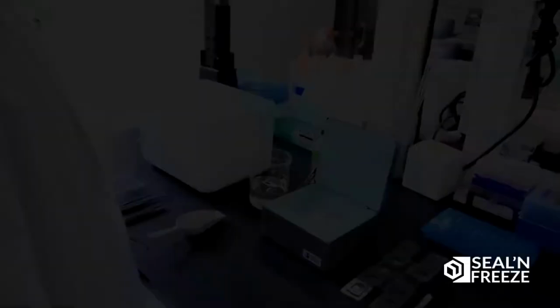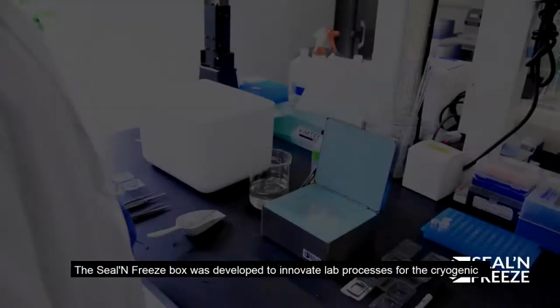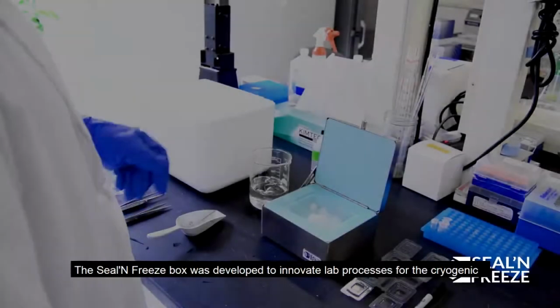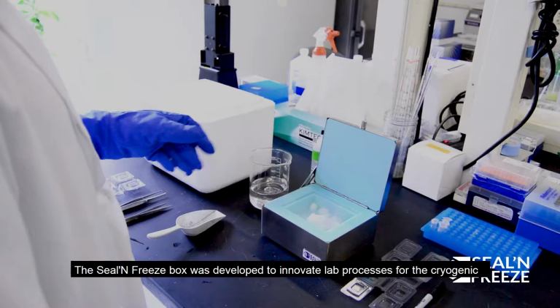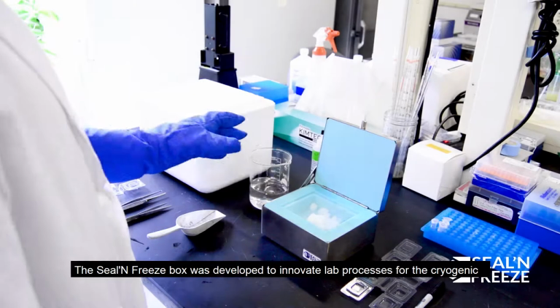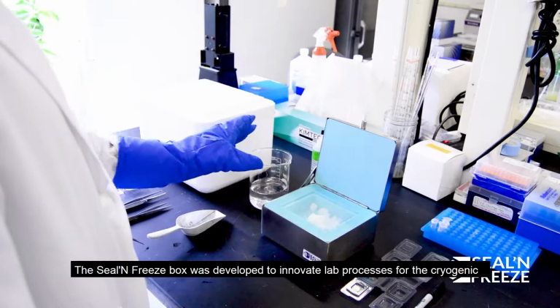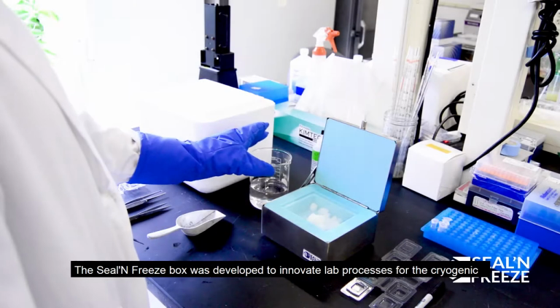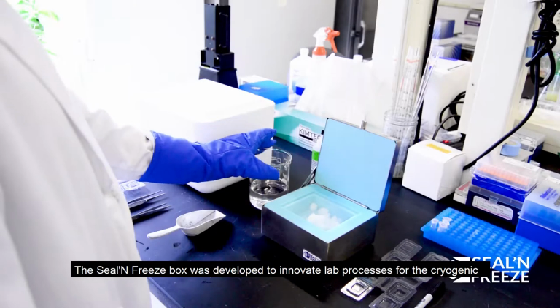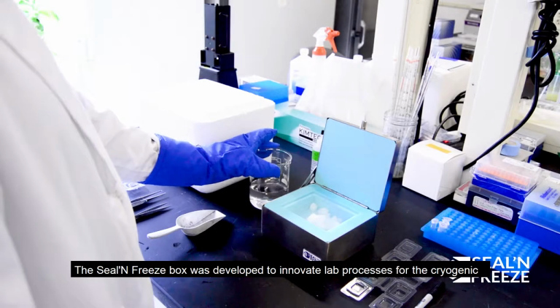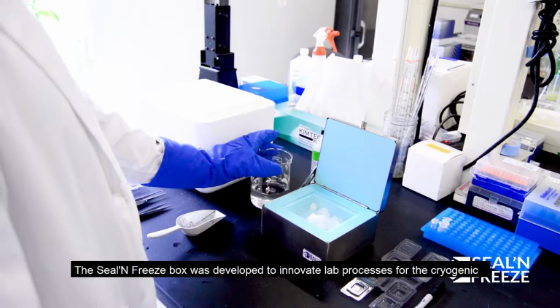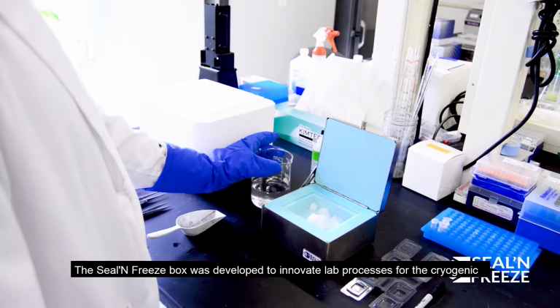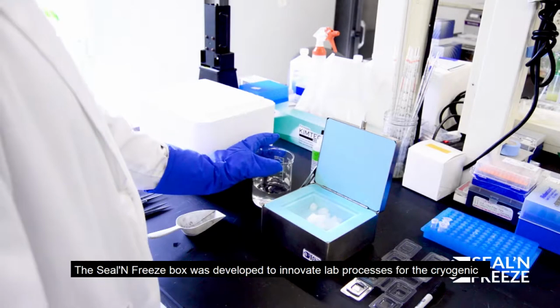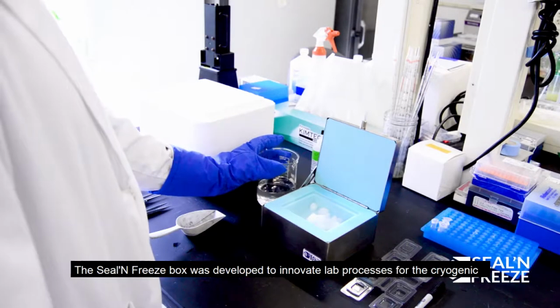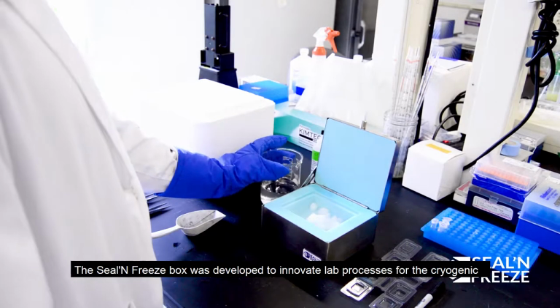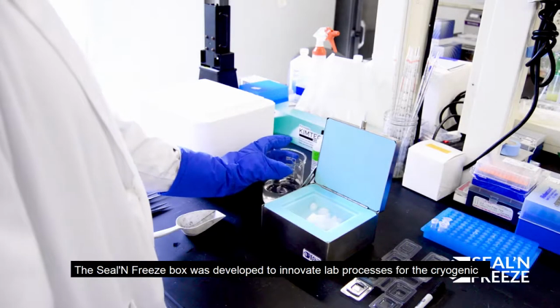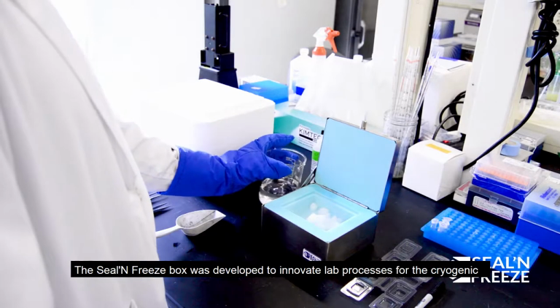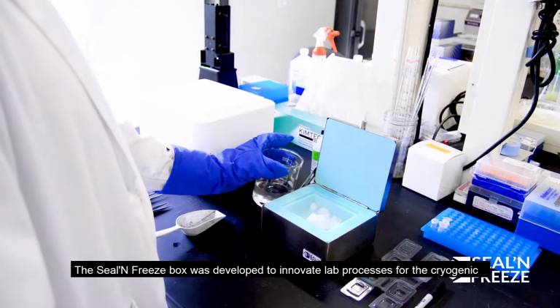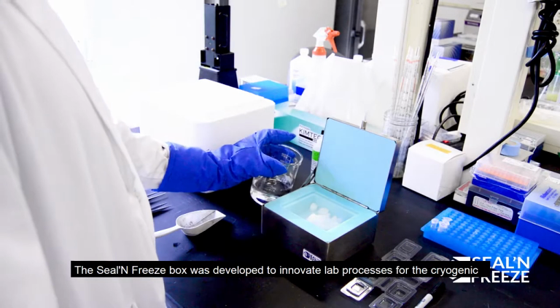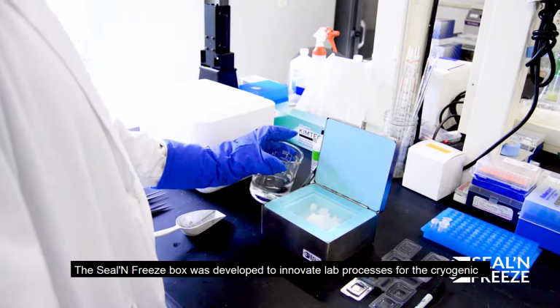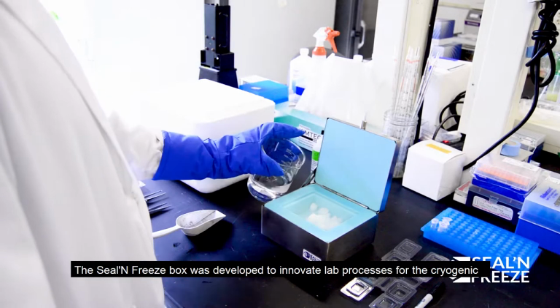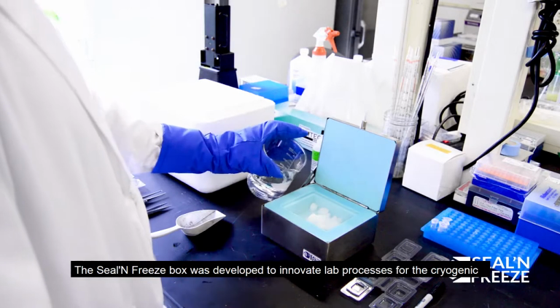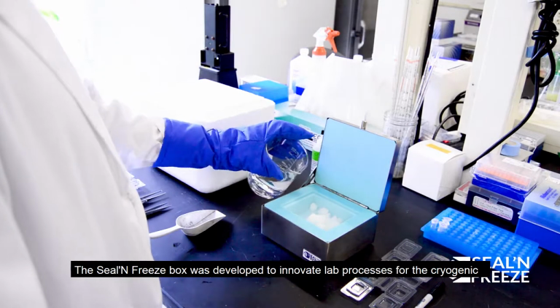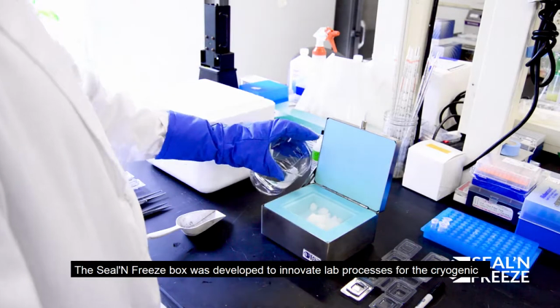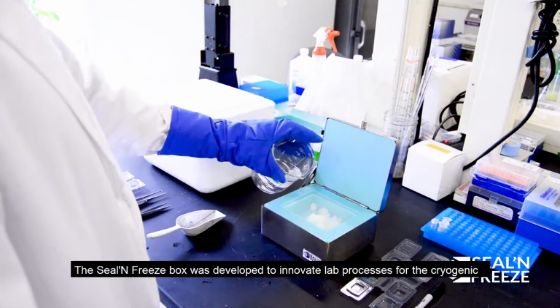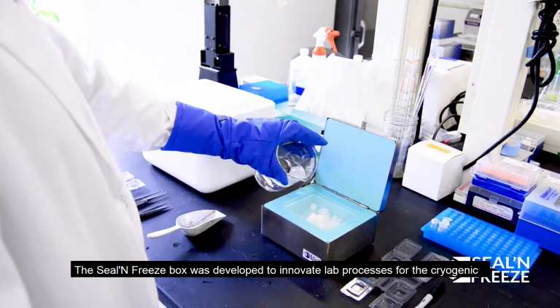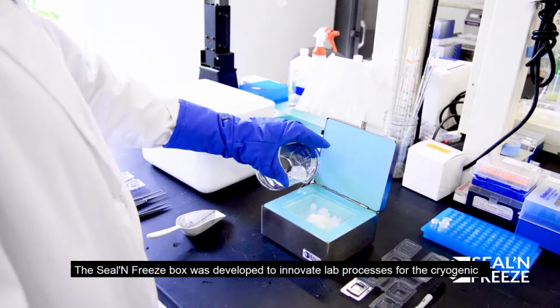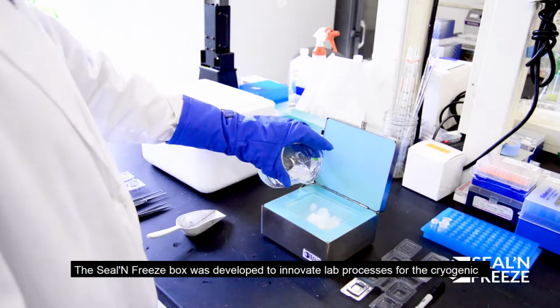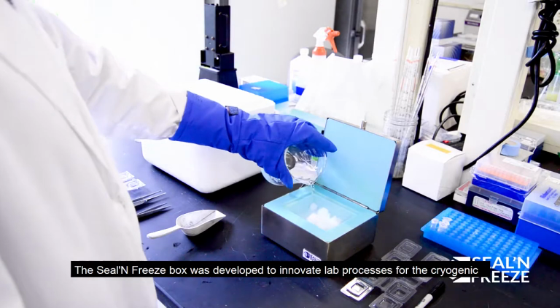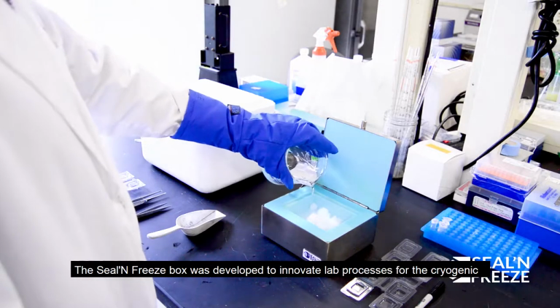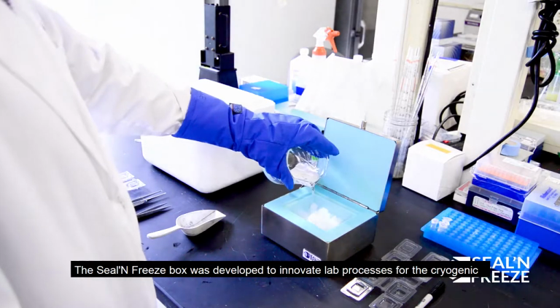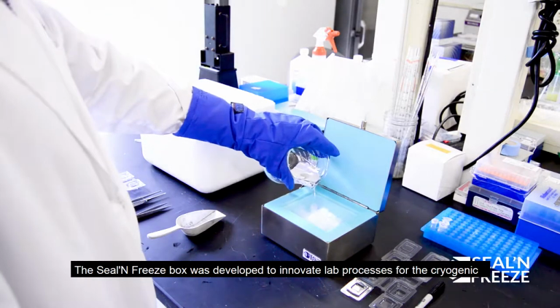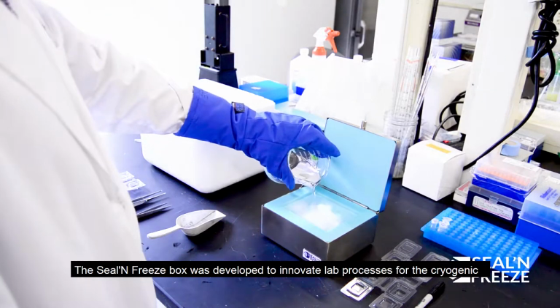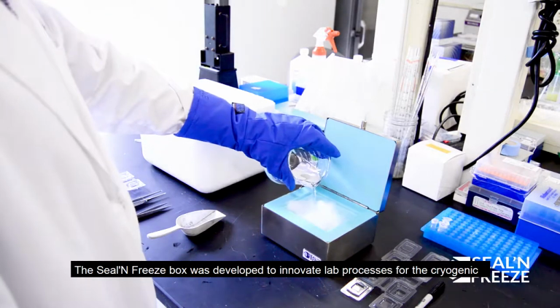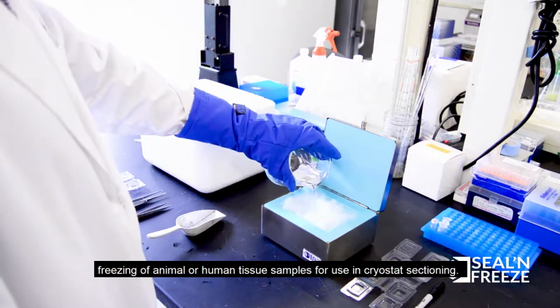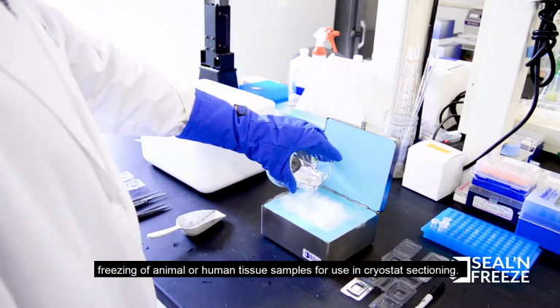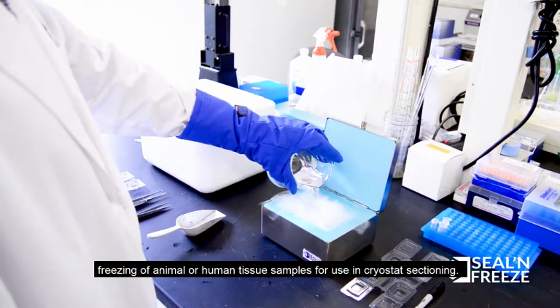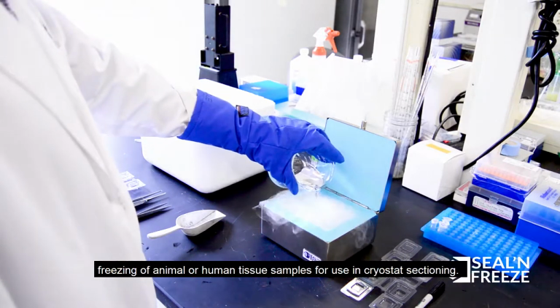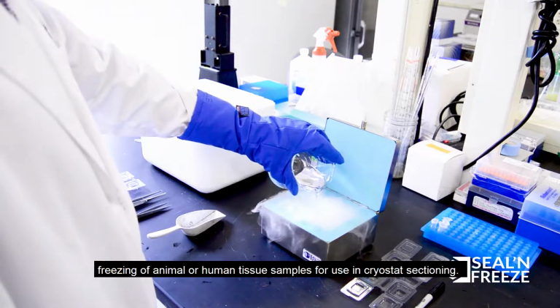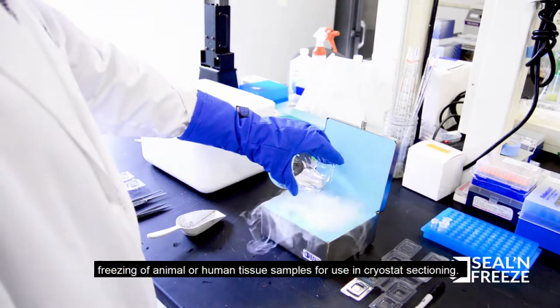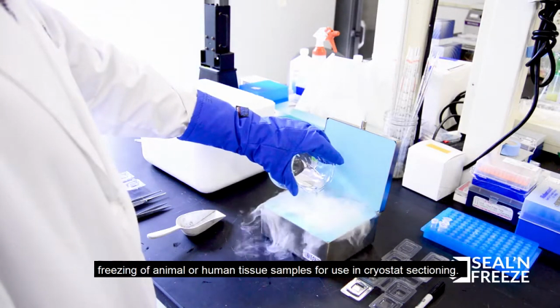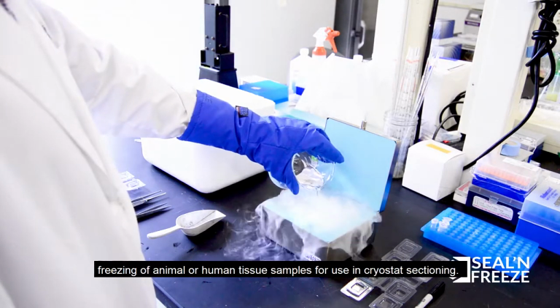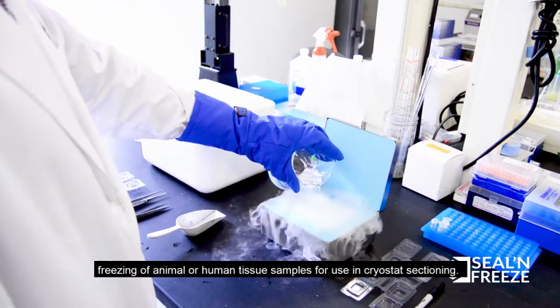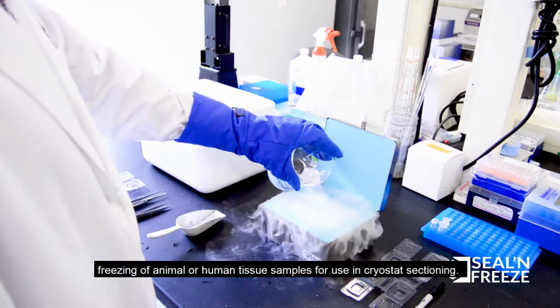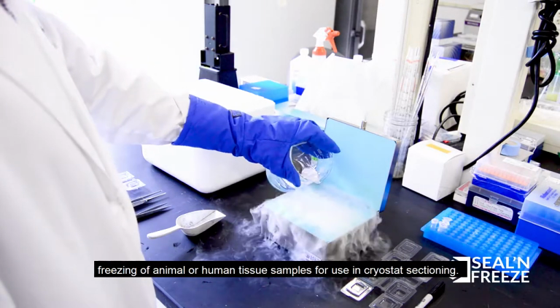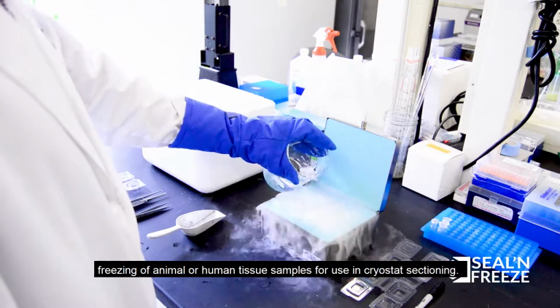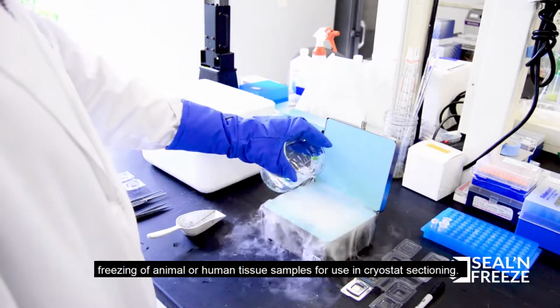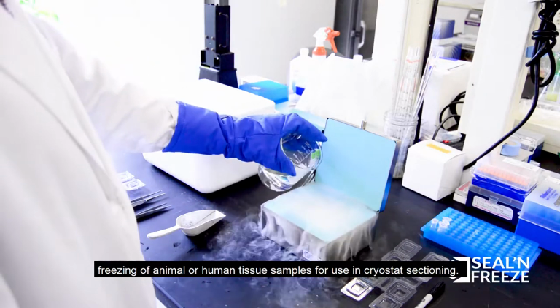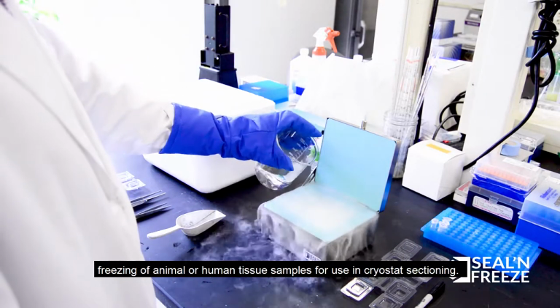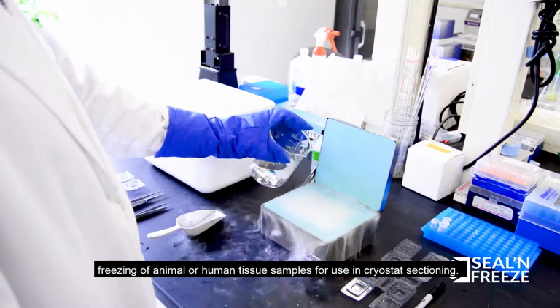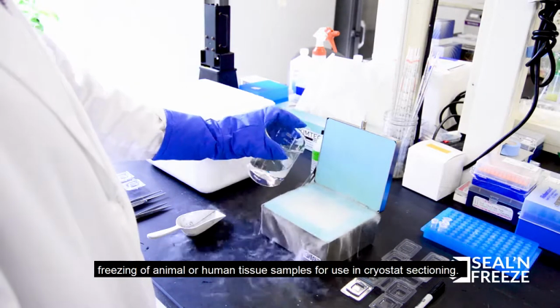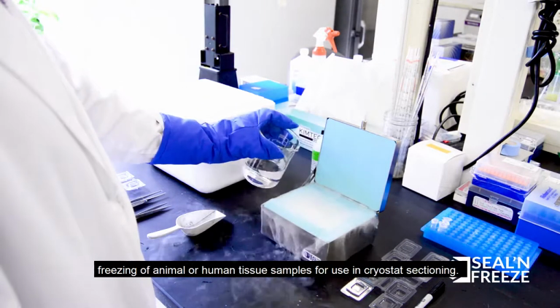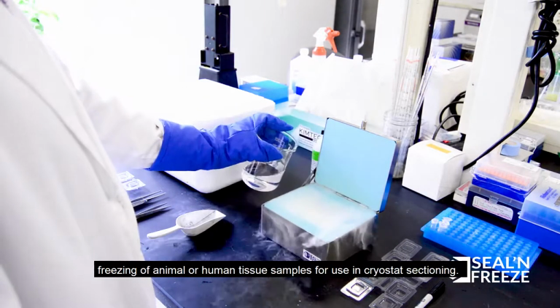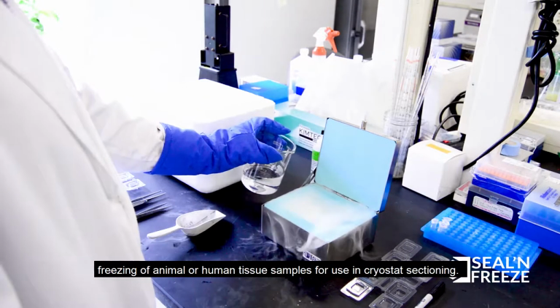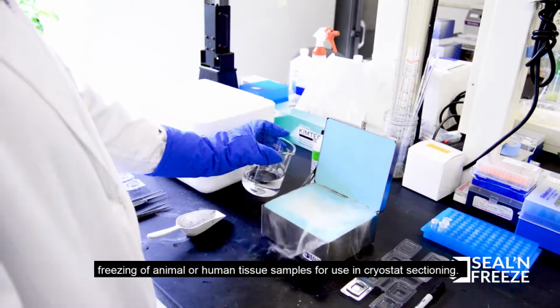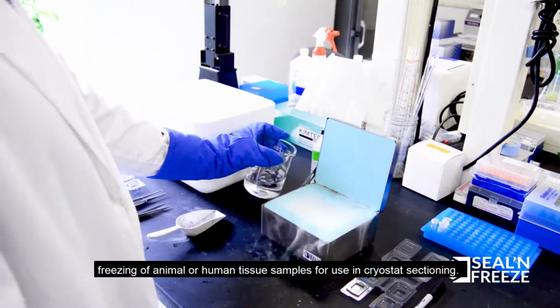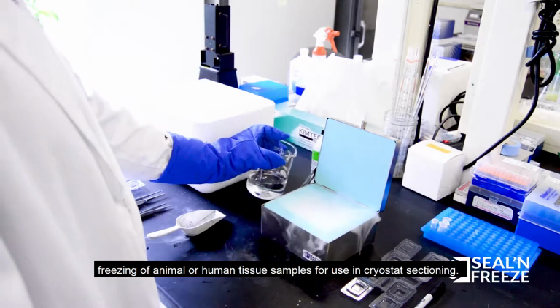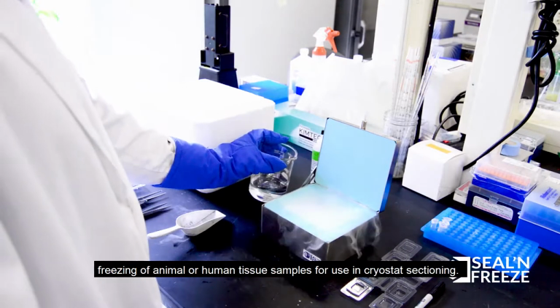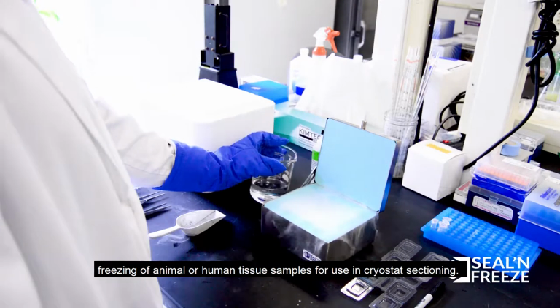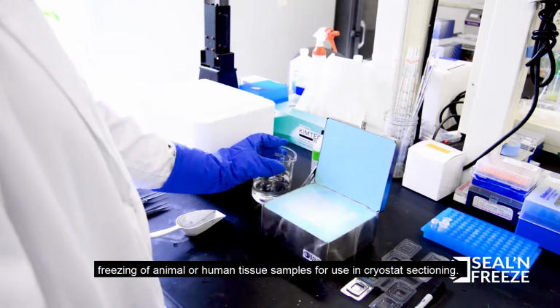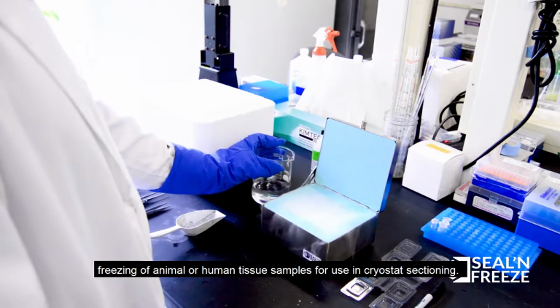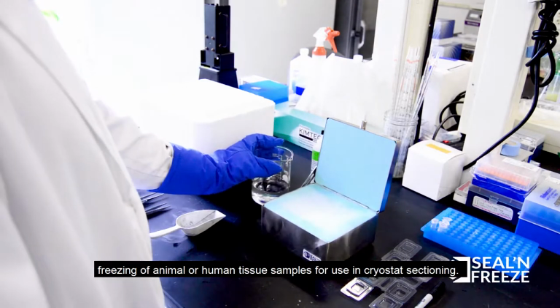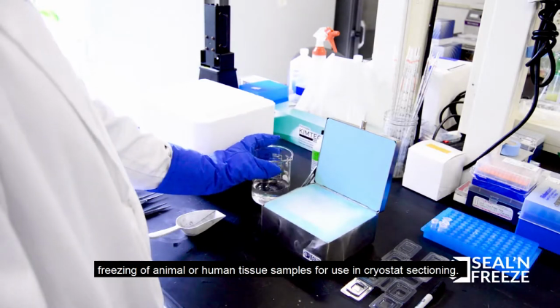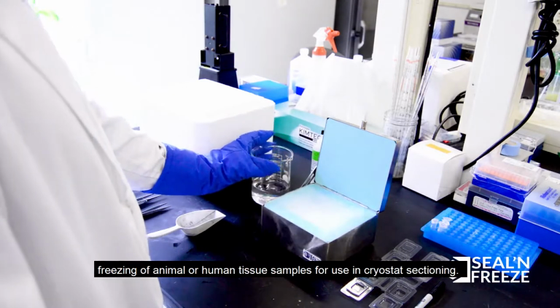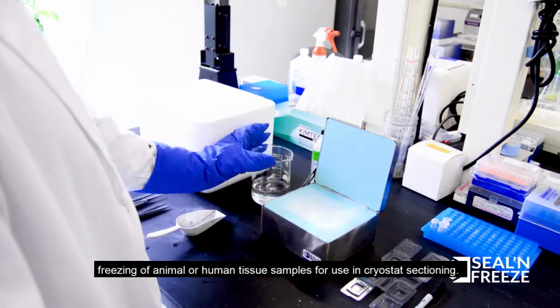The Seal and Freeze box was developed to innovate lab processes for the cryogenic freezing of animal or human tissue samples for use in cryostat sectioning.